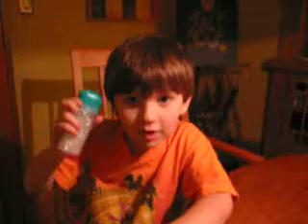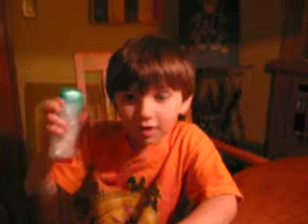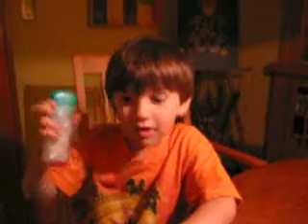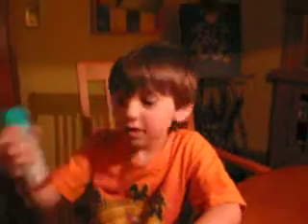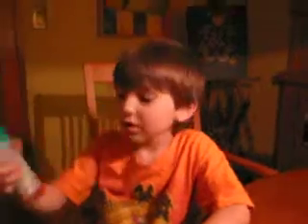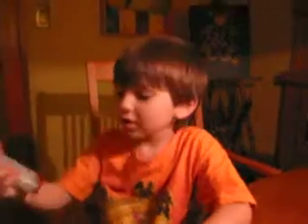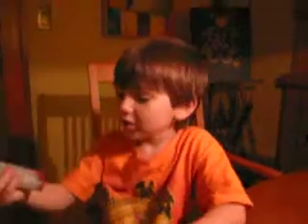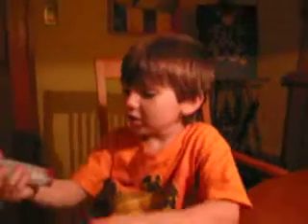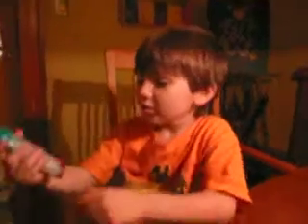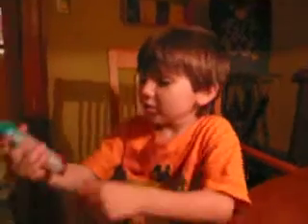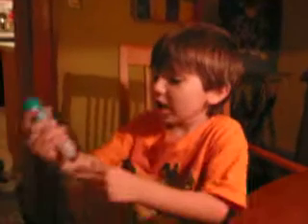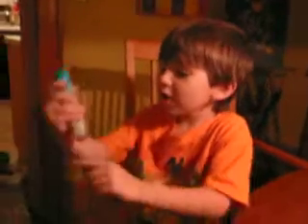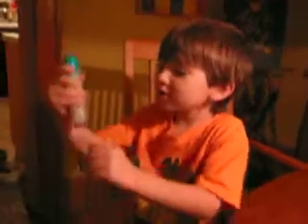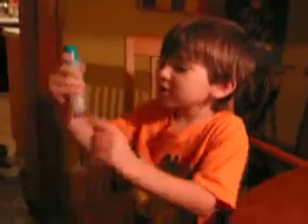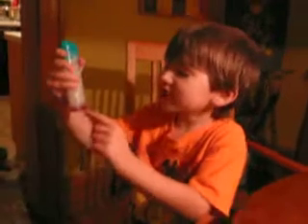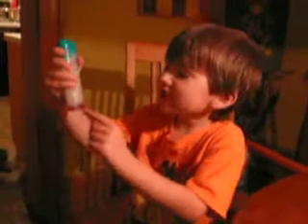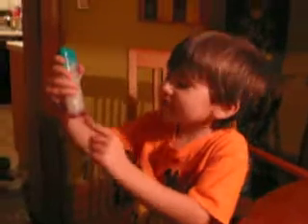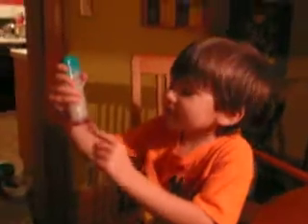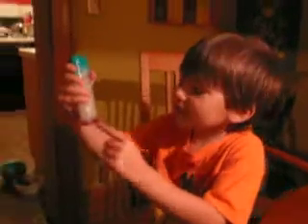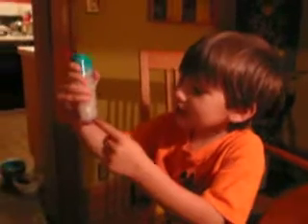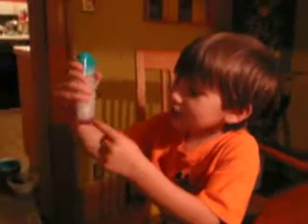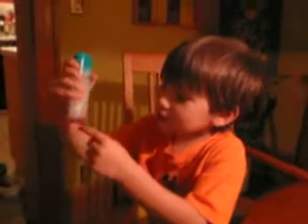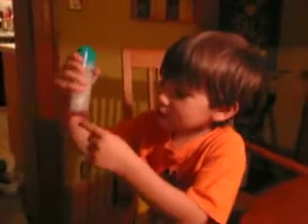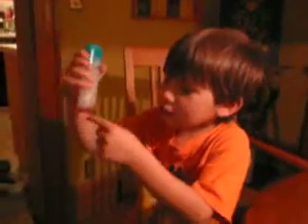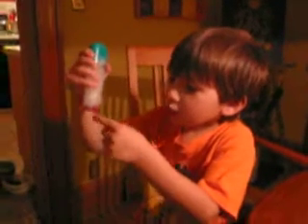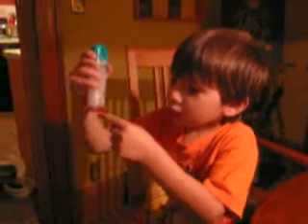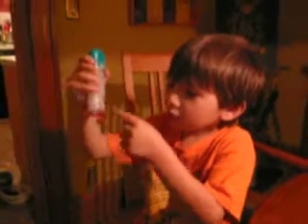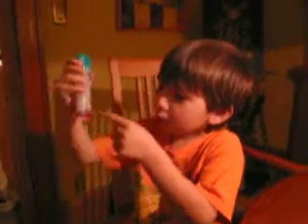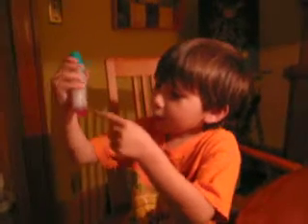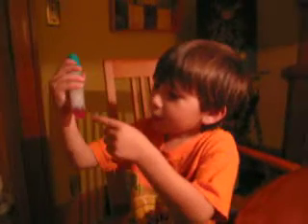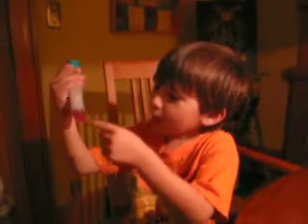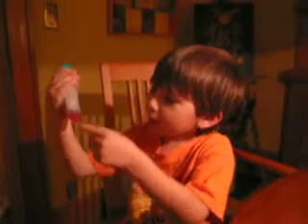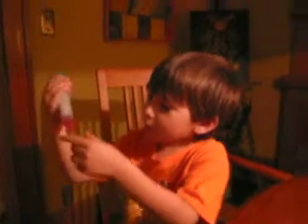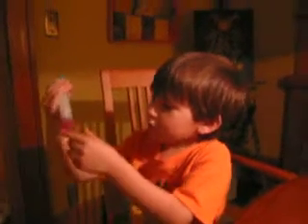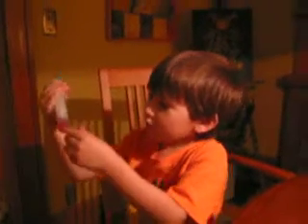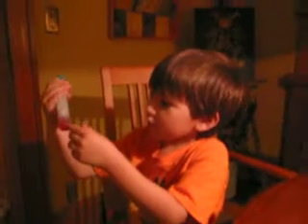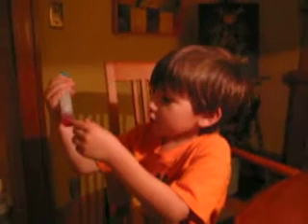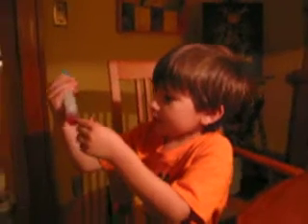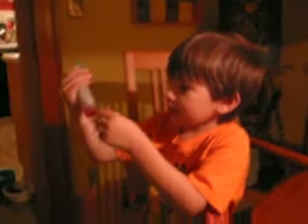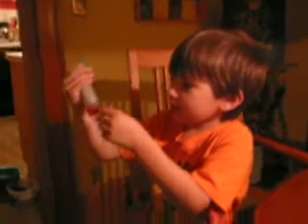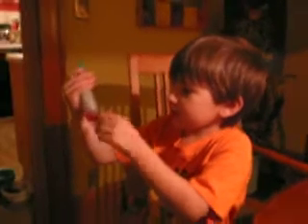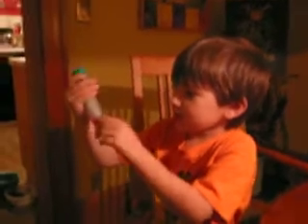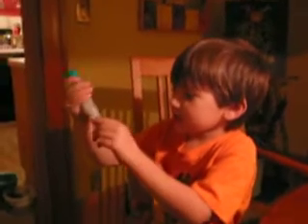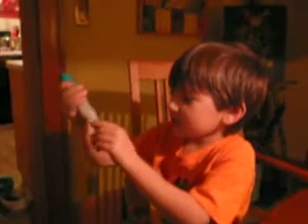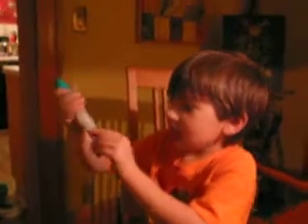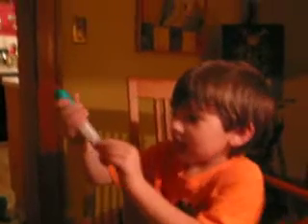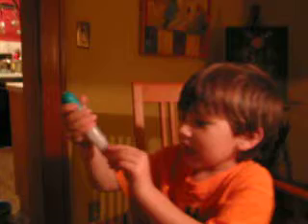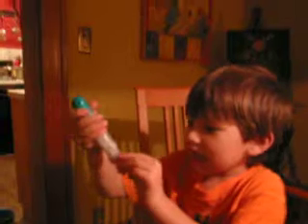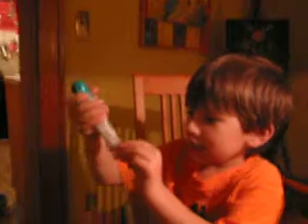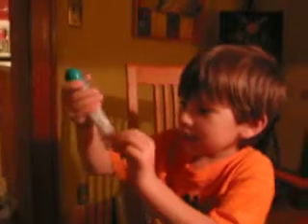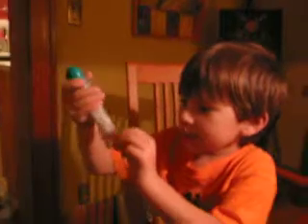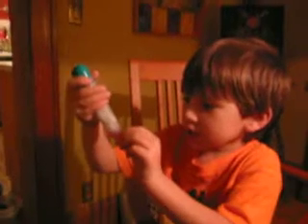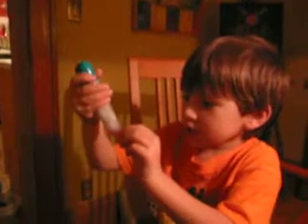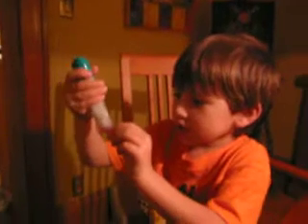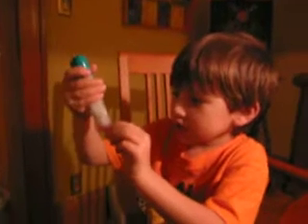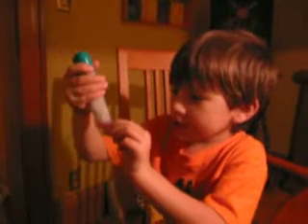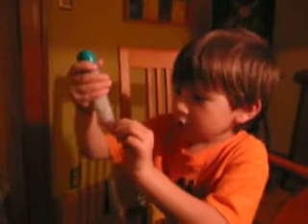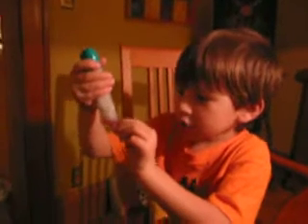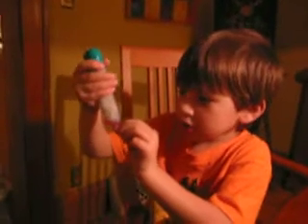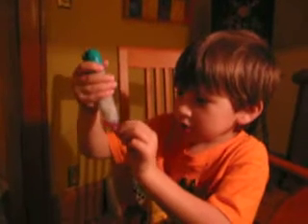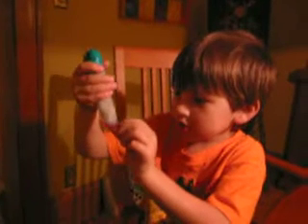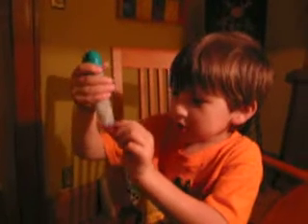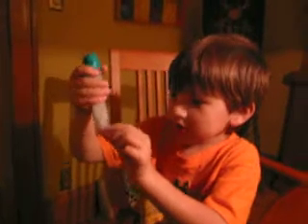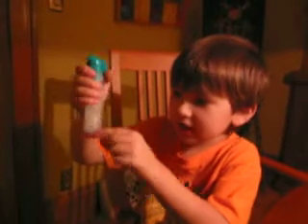Tell me about your experiment. Well, see that? There's little bubbles playing around this, and that means it's about to sink.